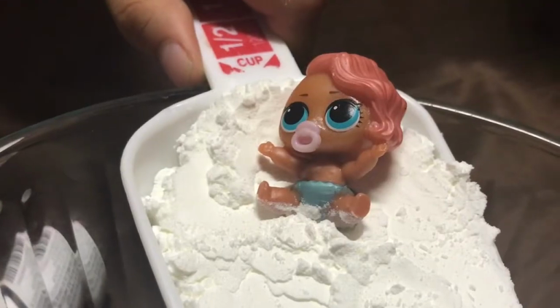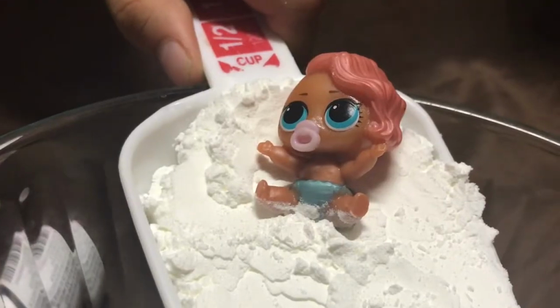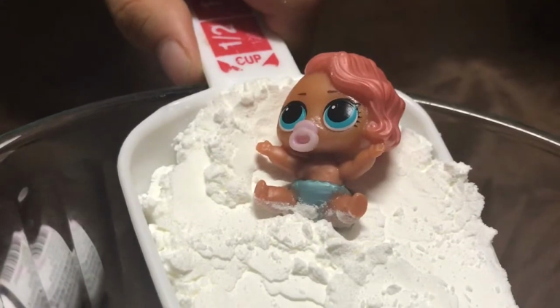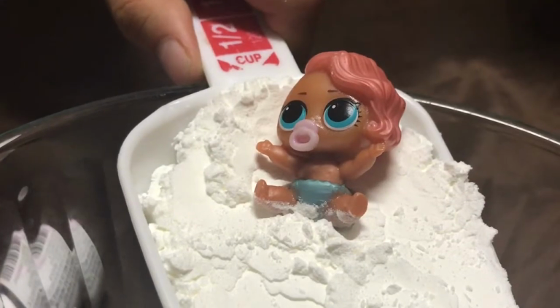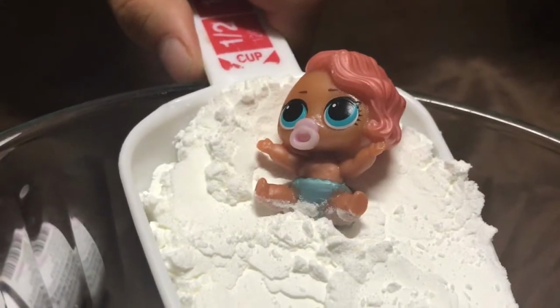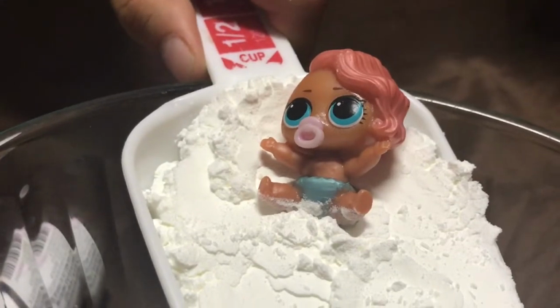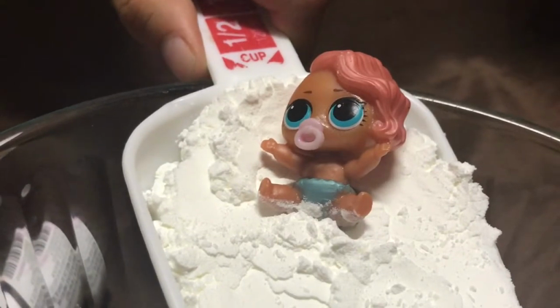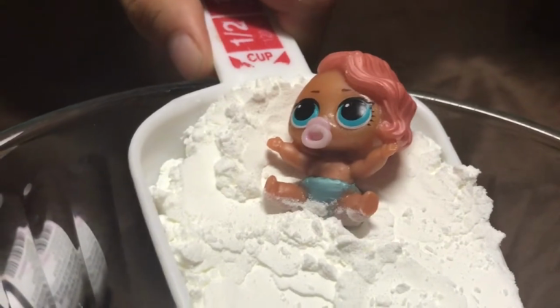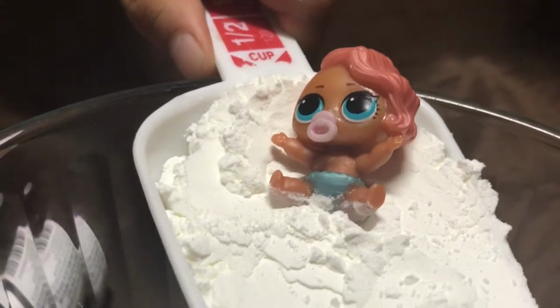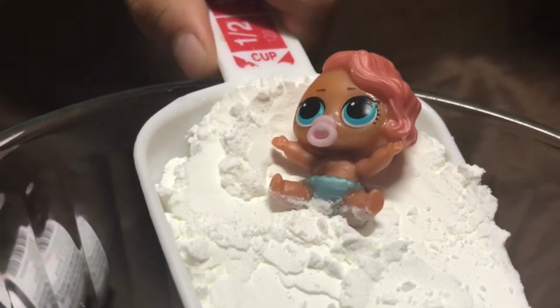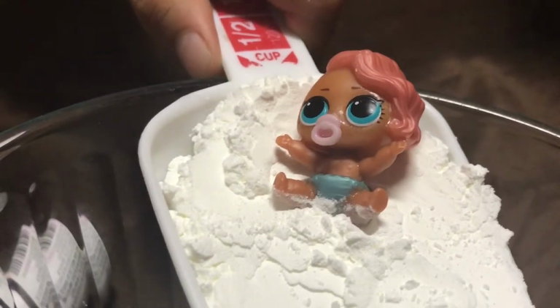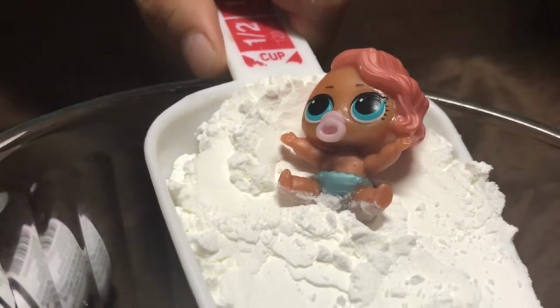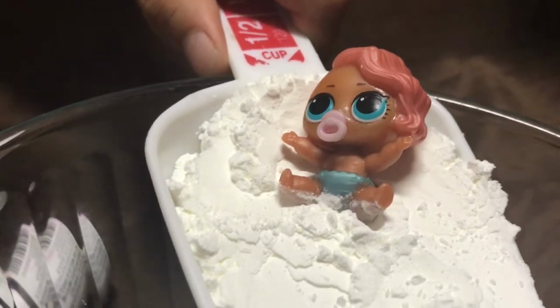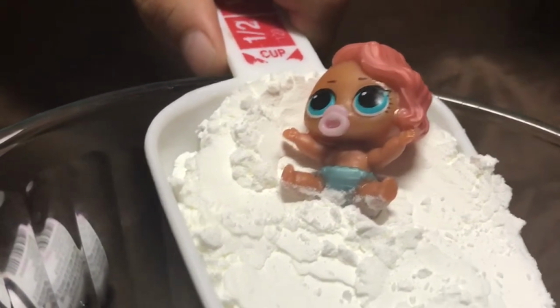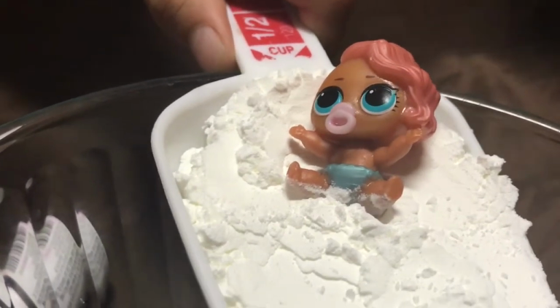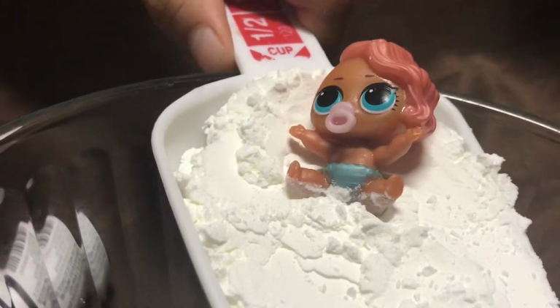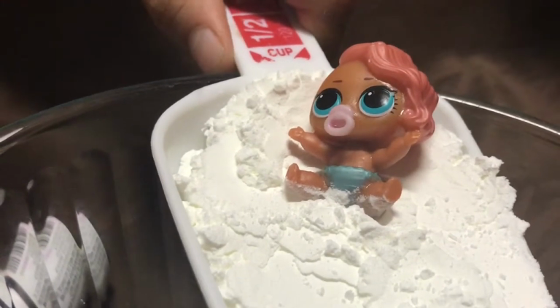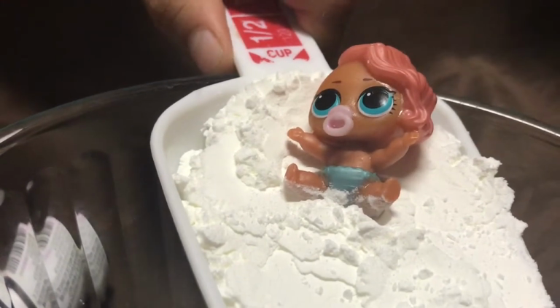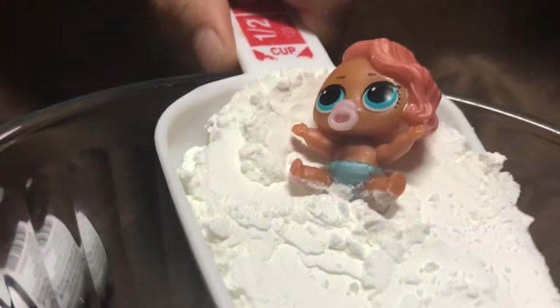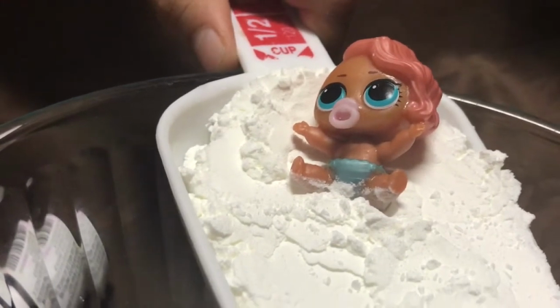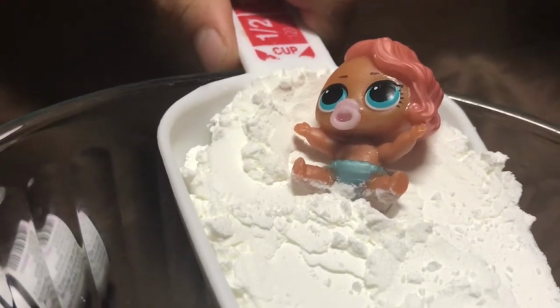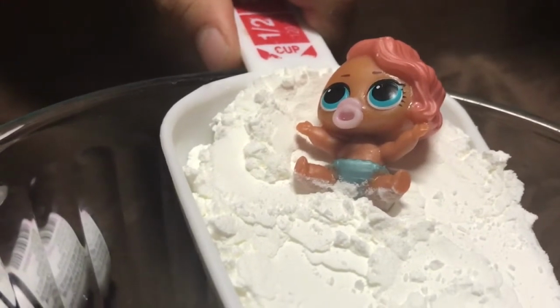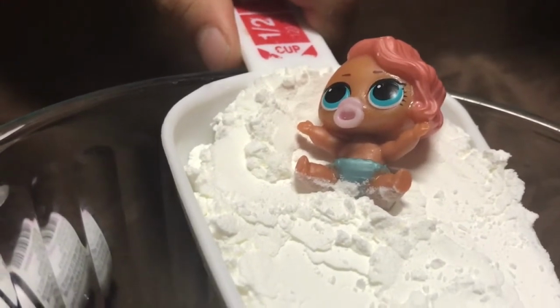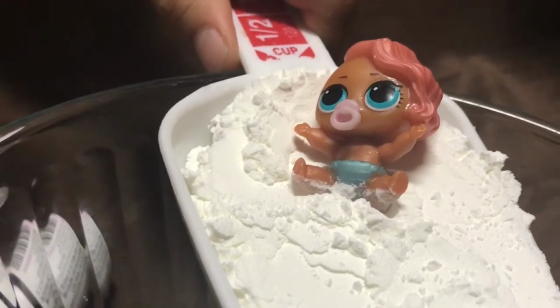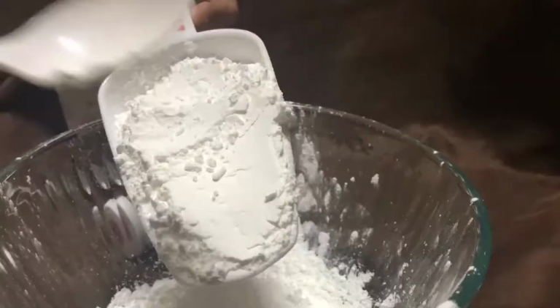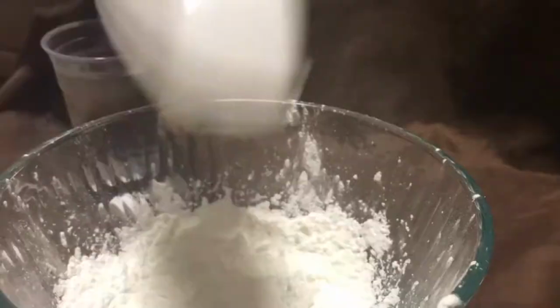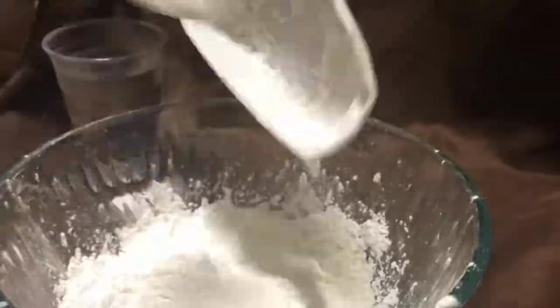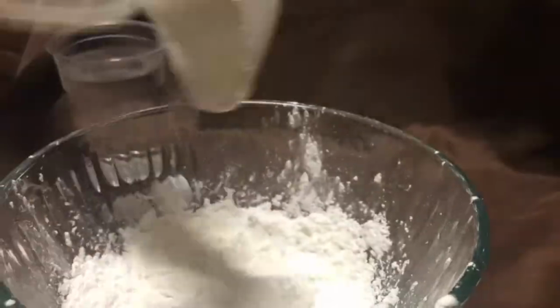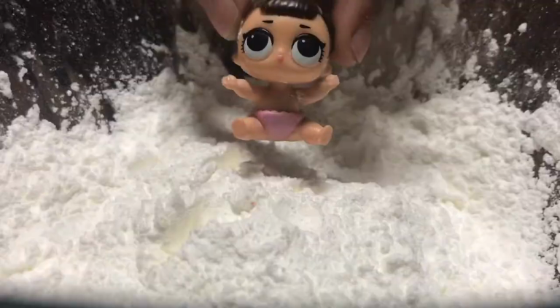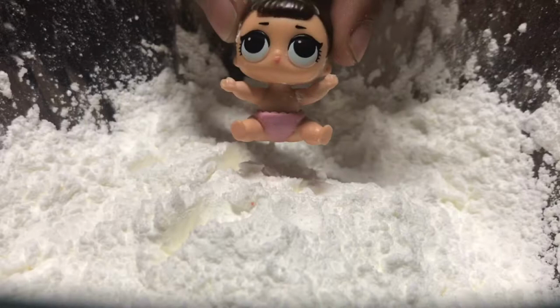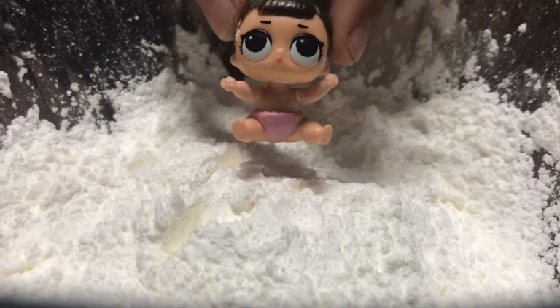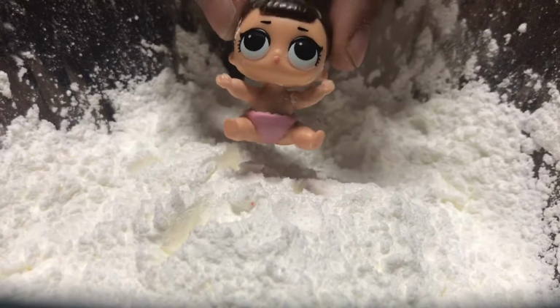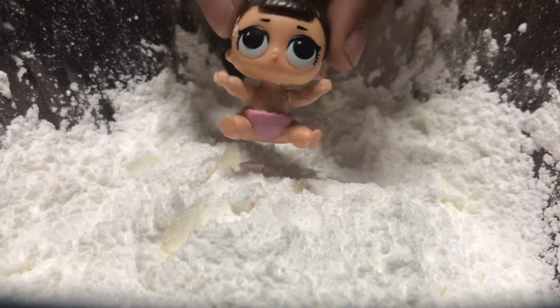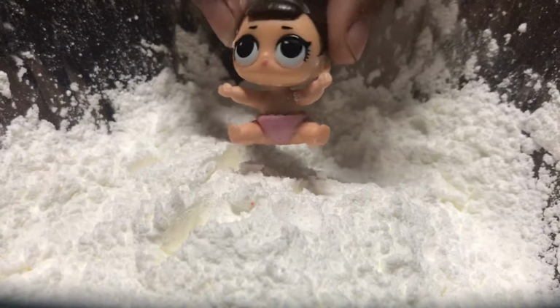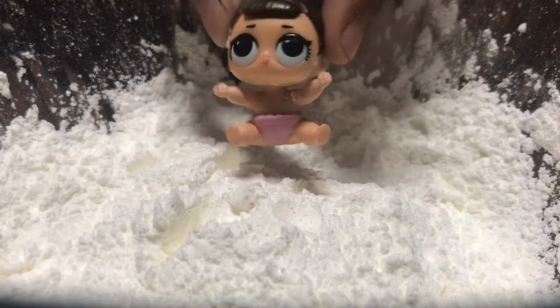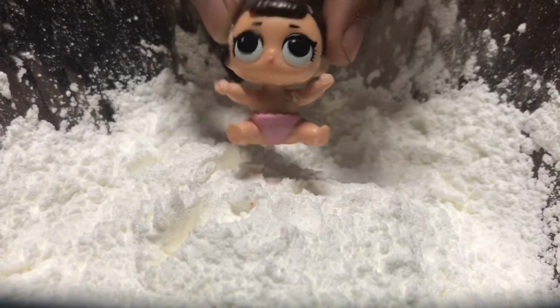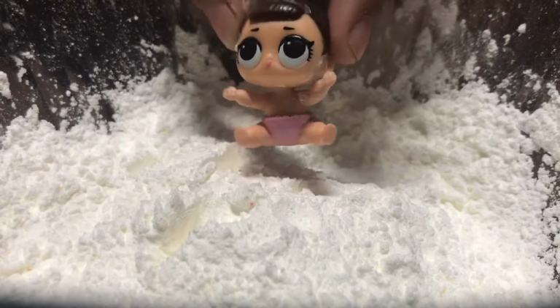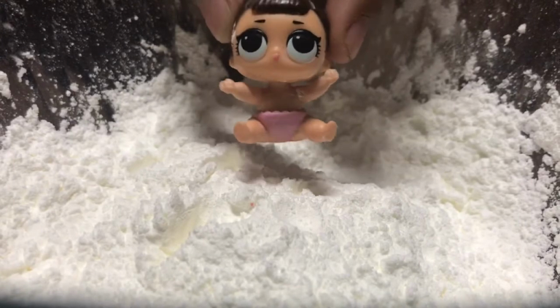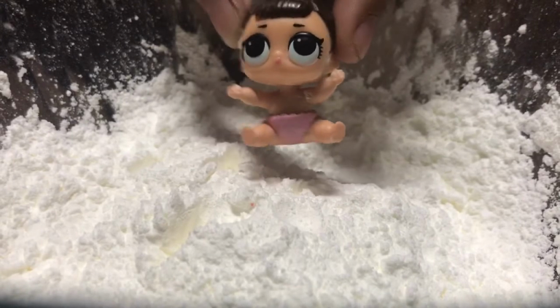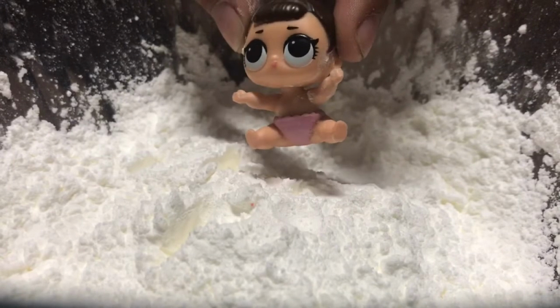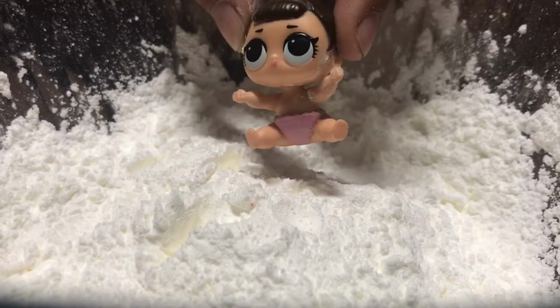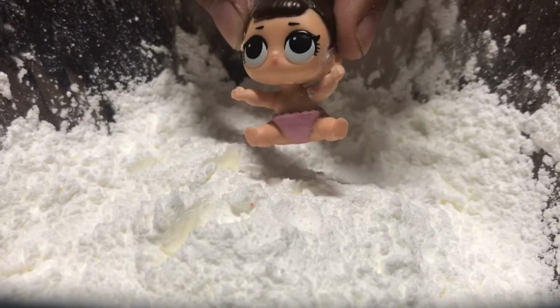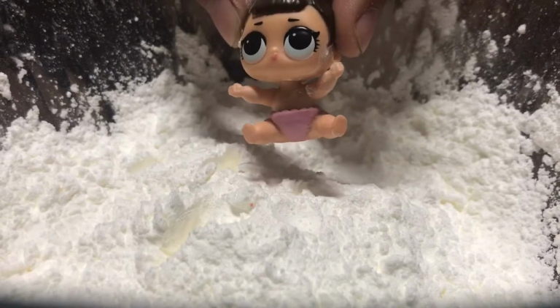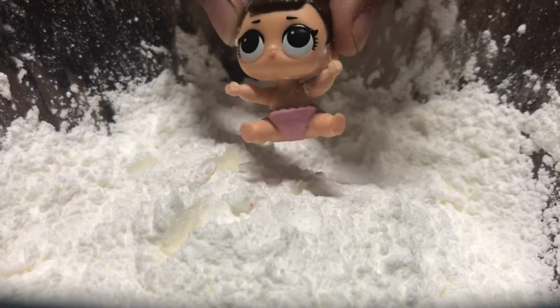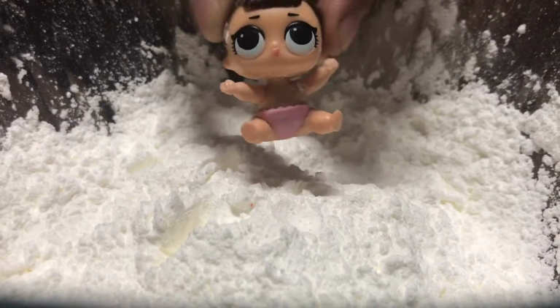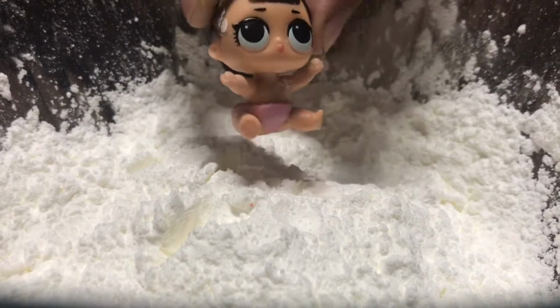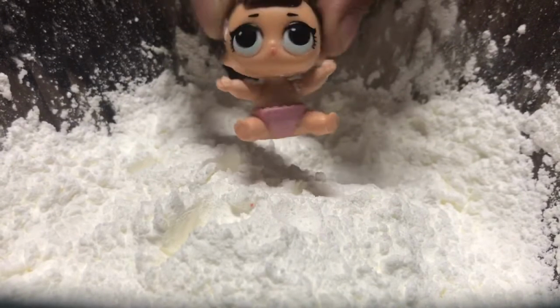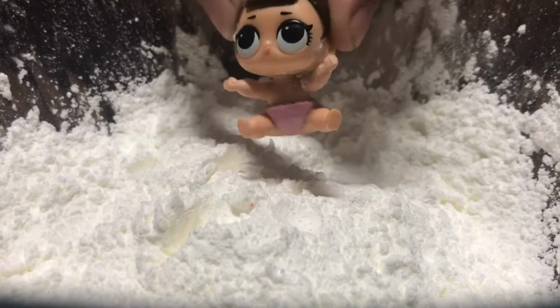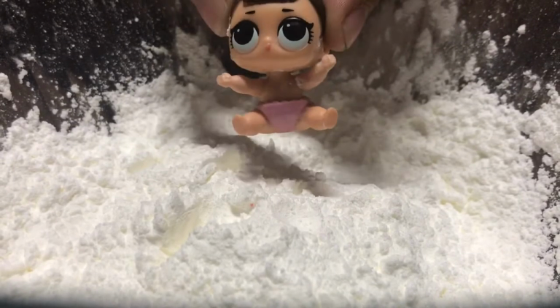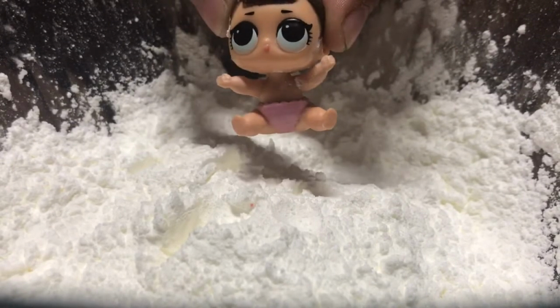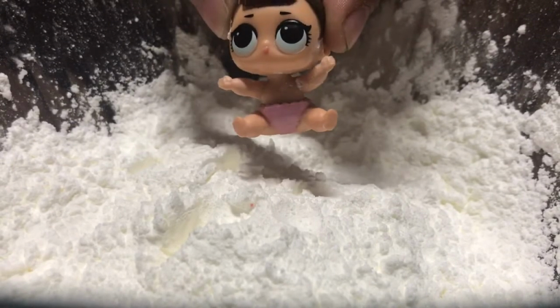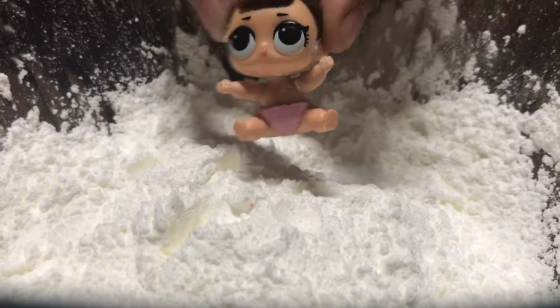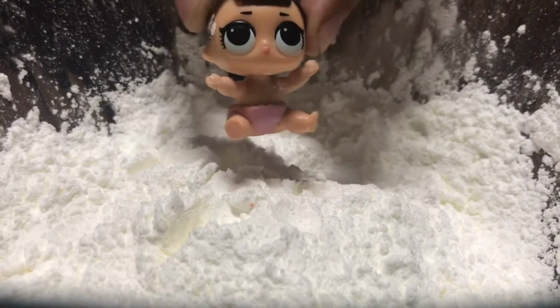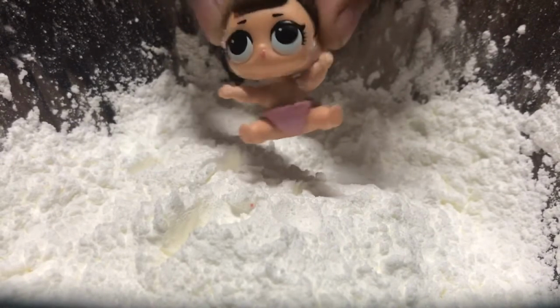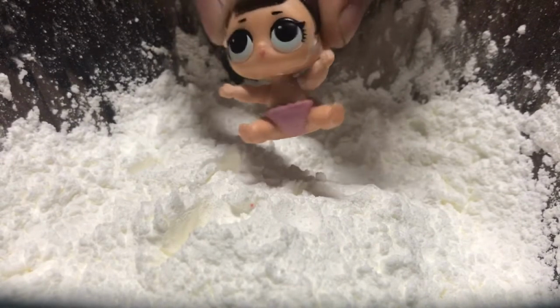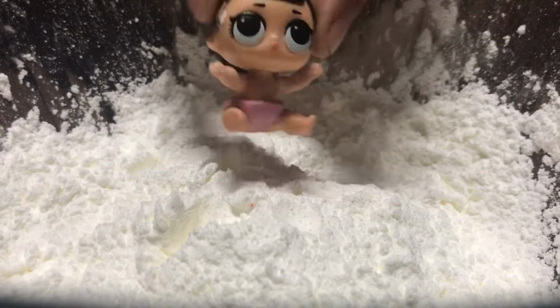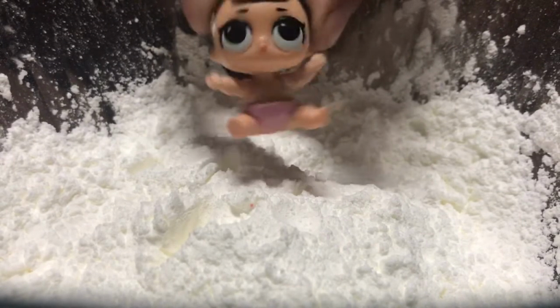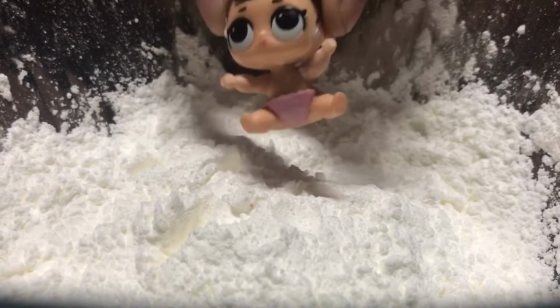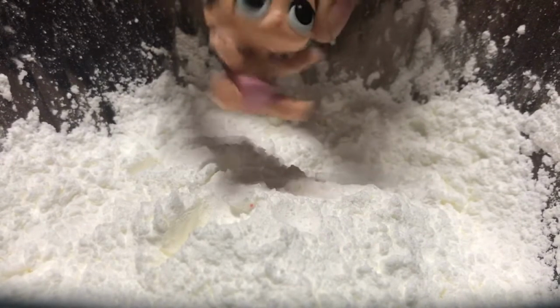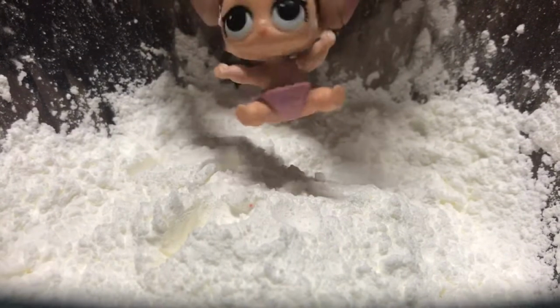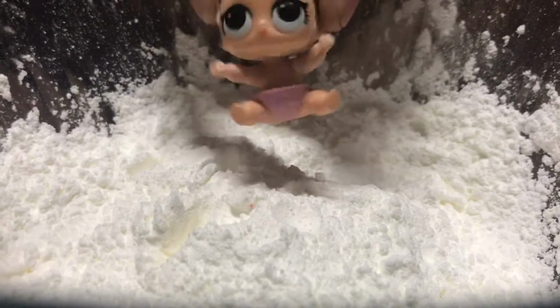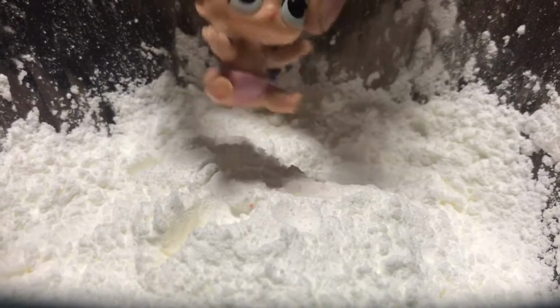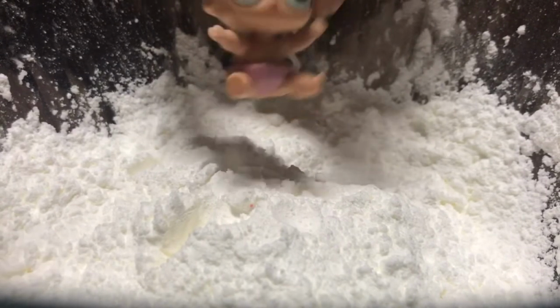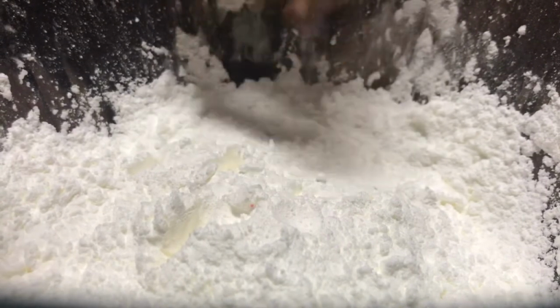So first you're gonna need one cup of cornstarch. I need to put the water in the cornstarch really slow.